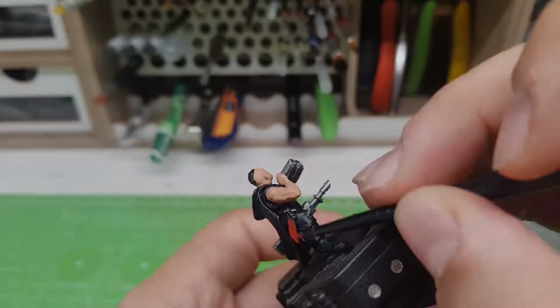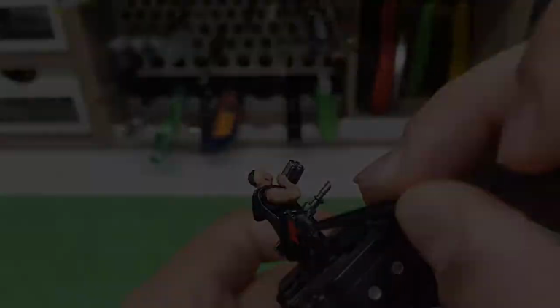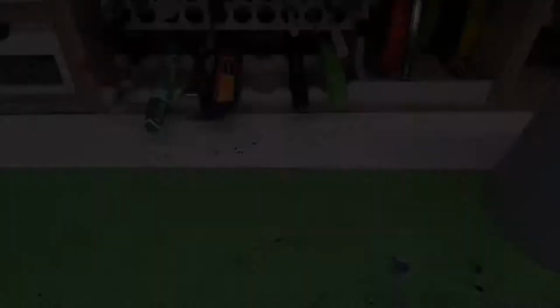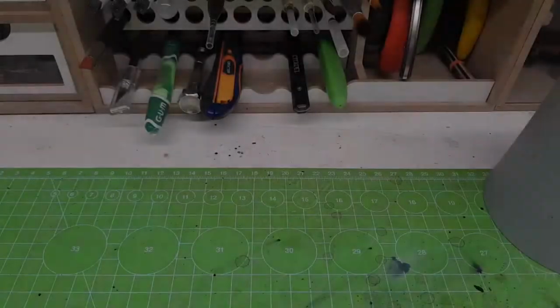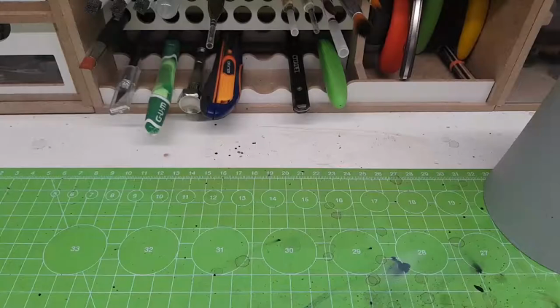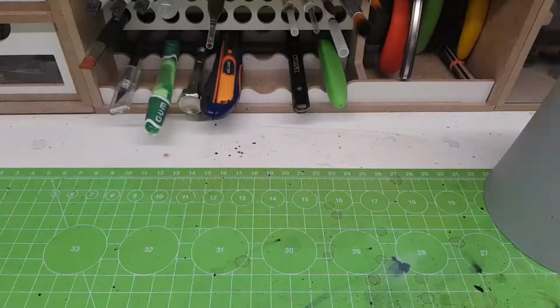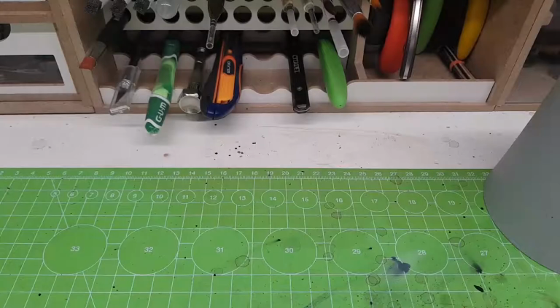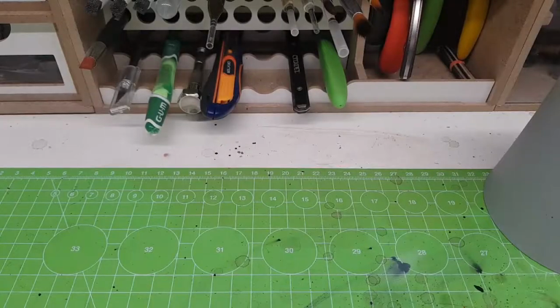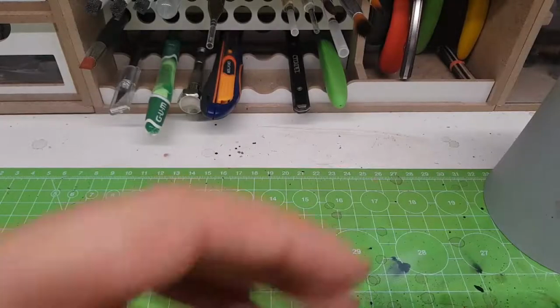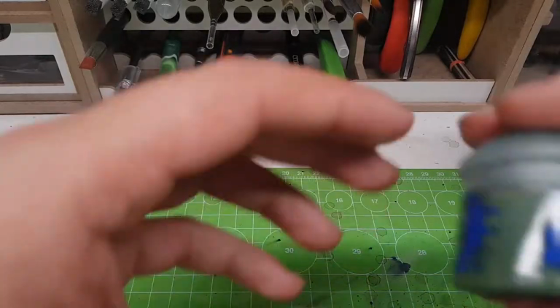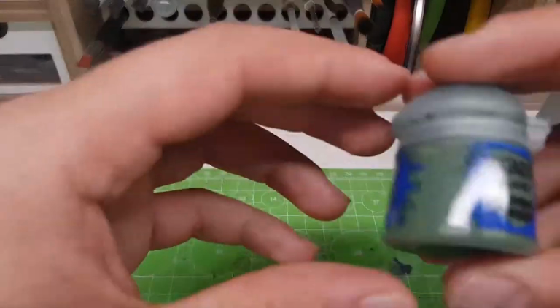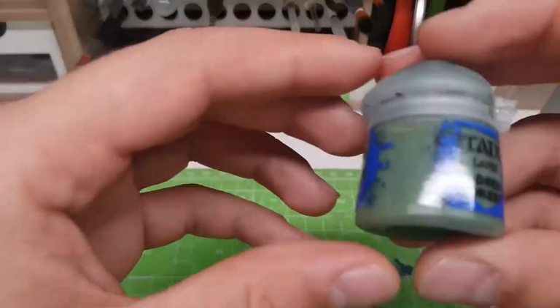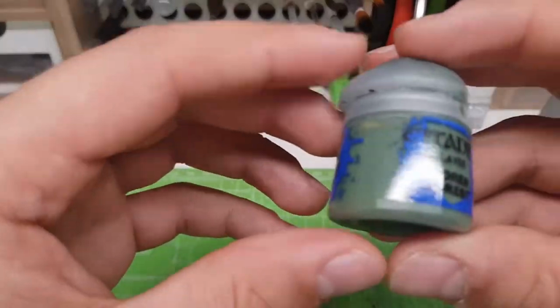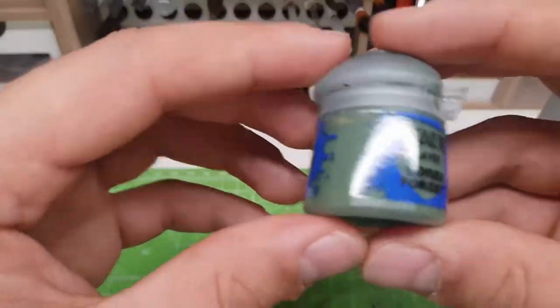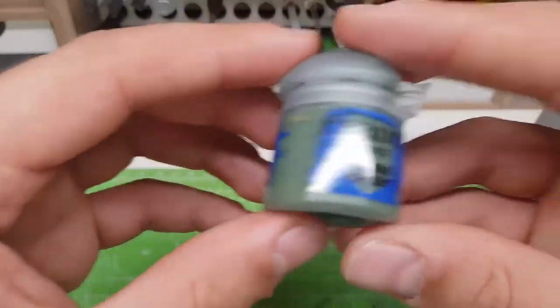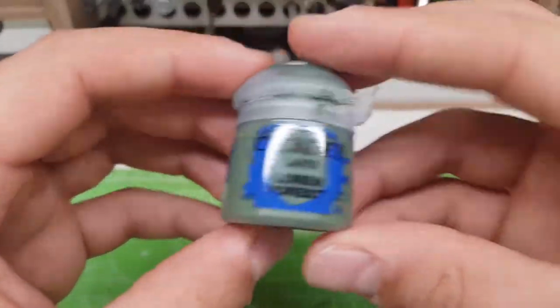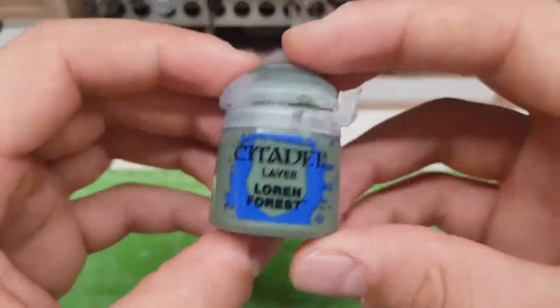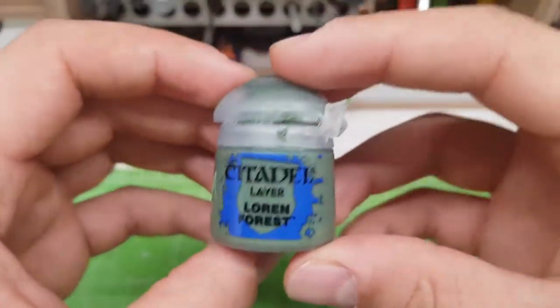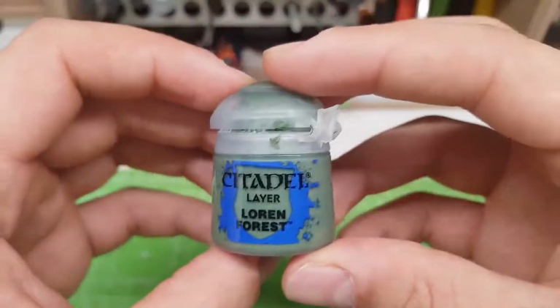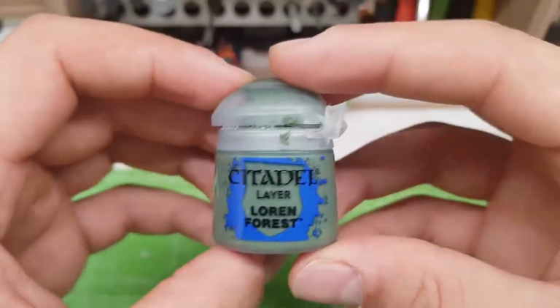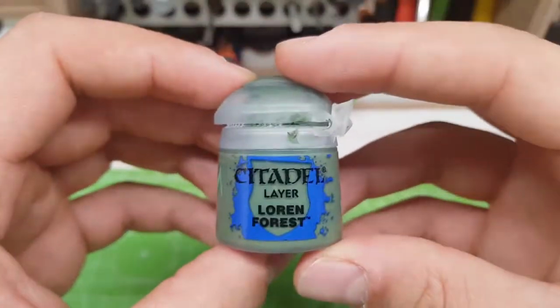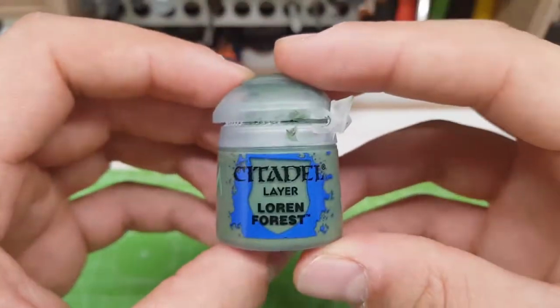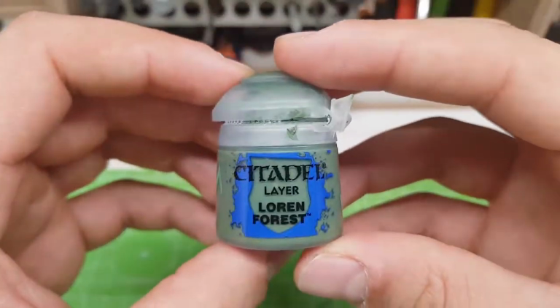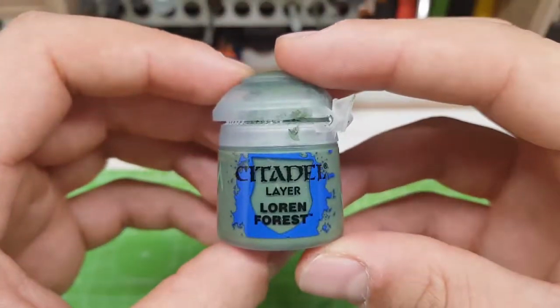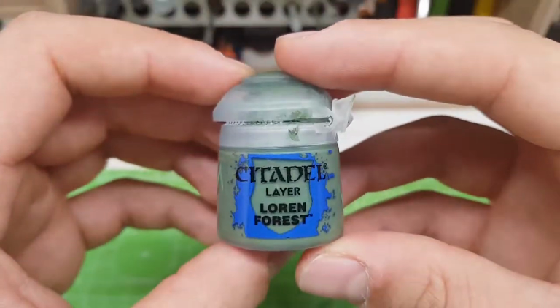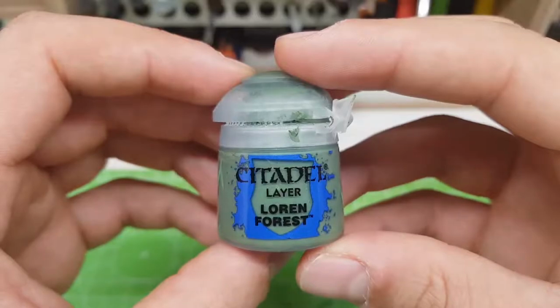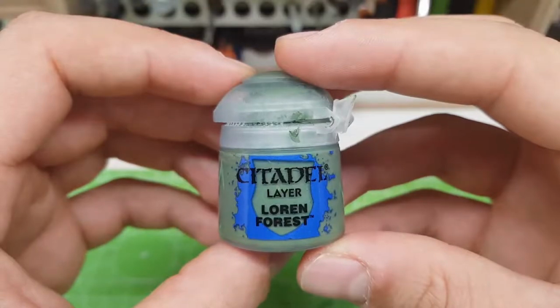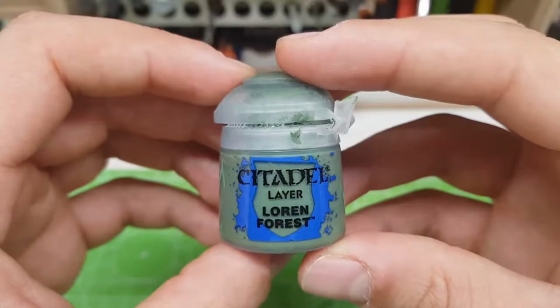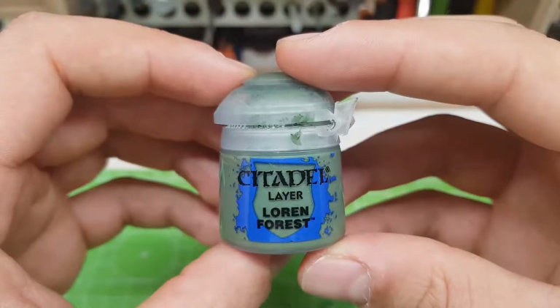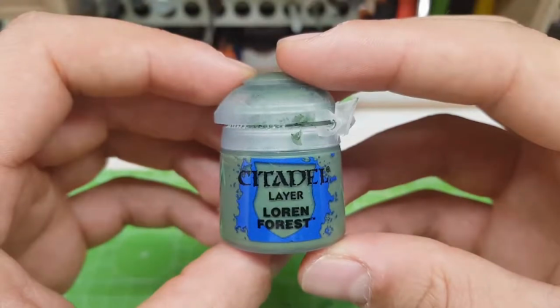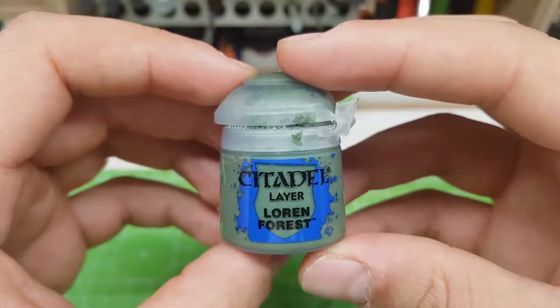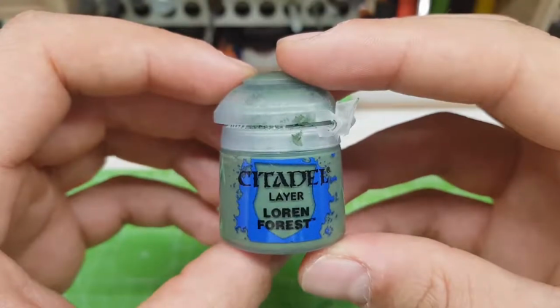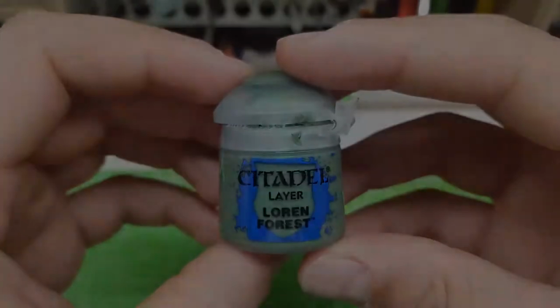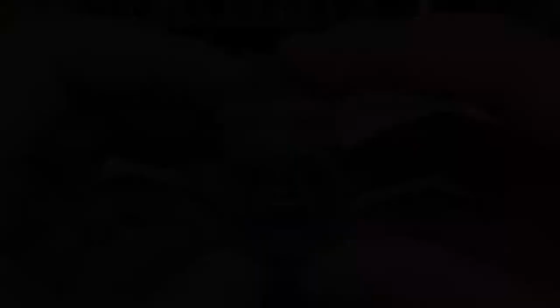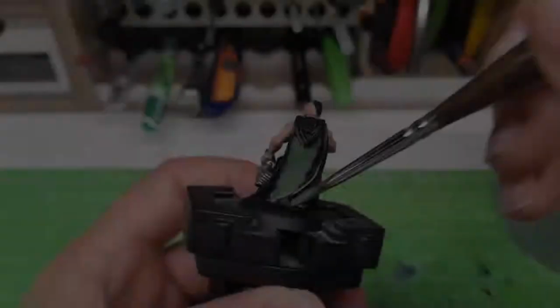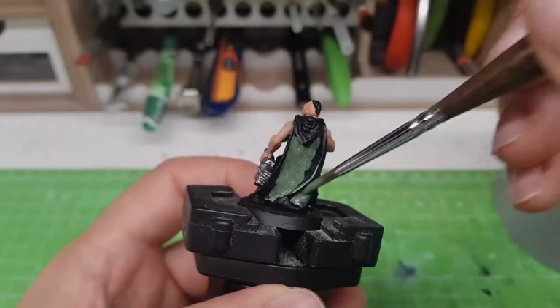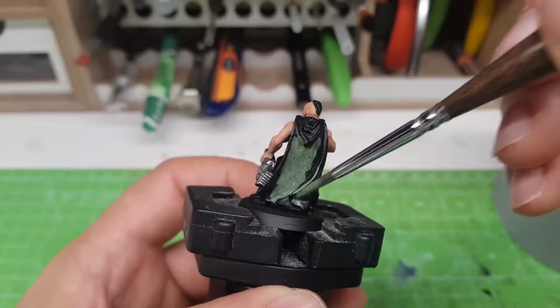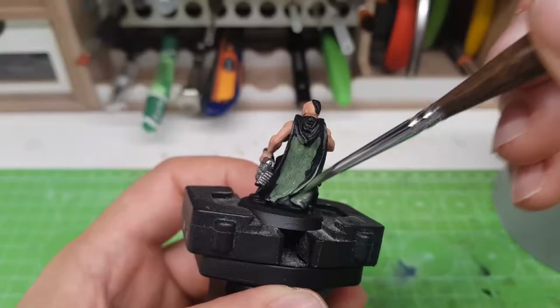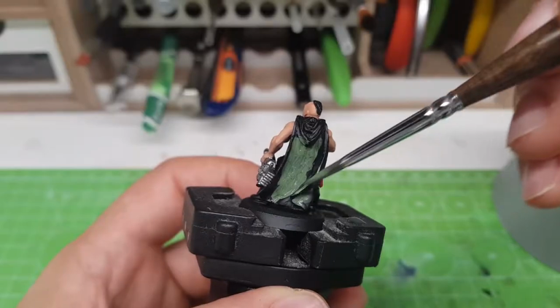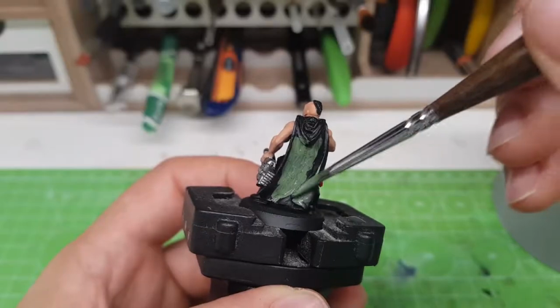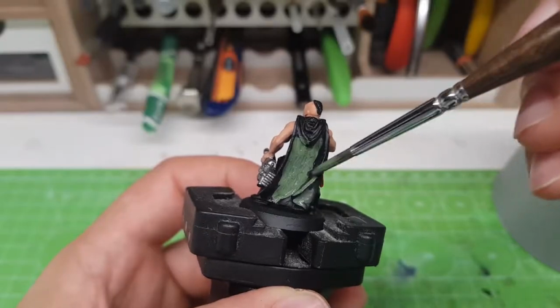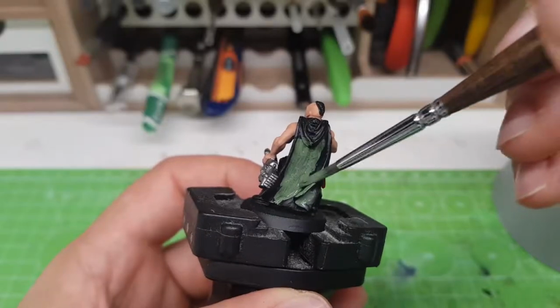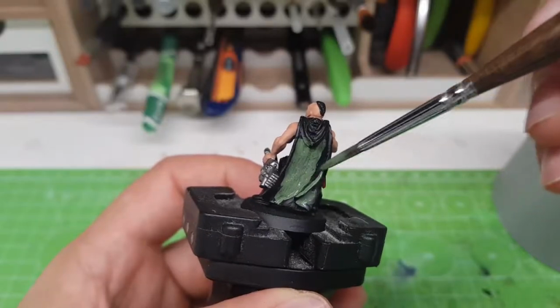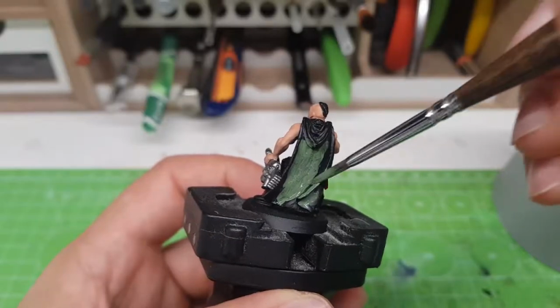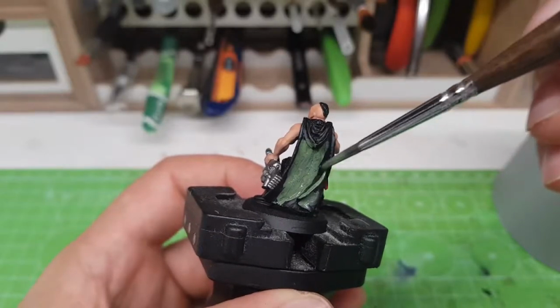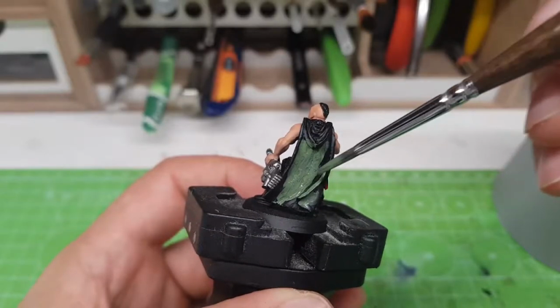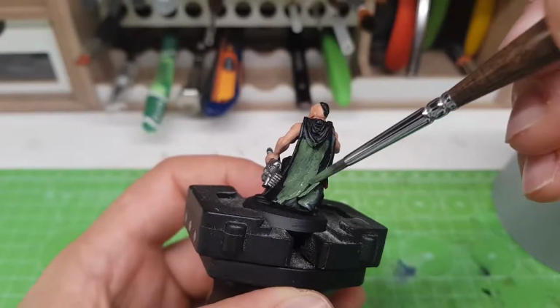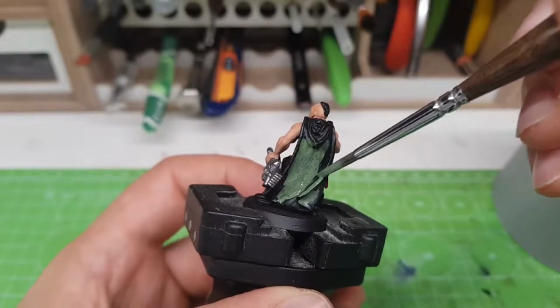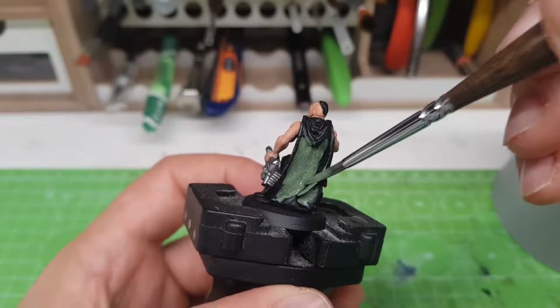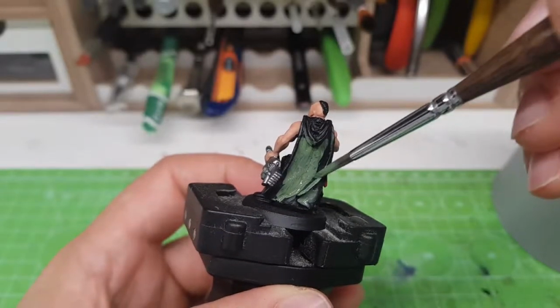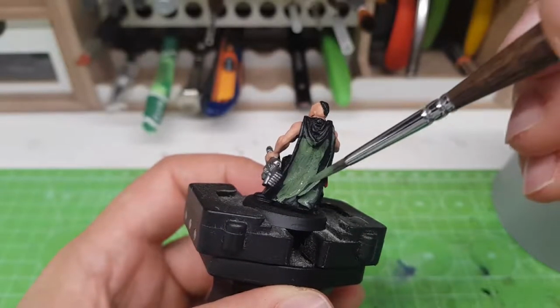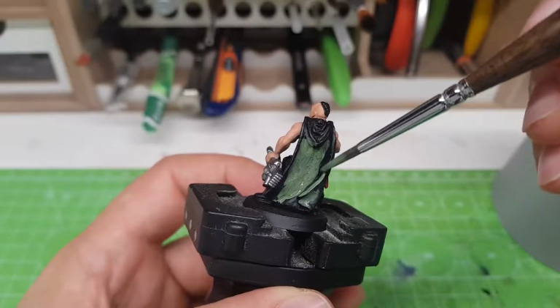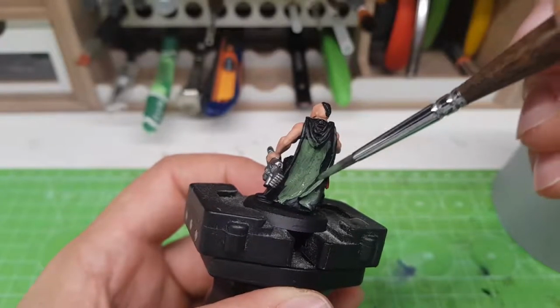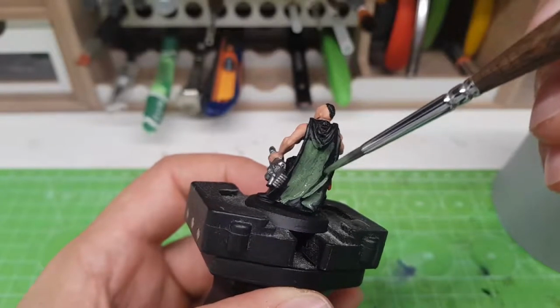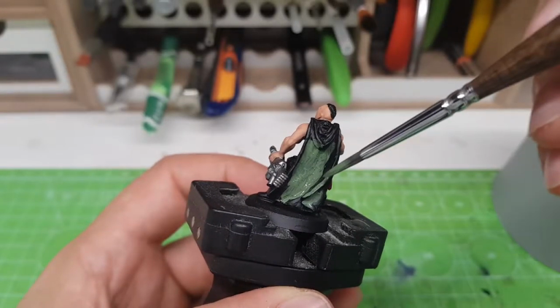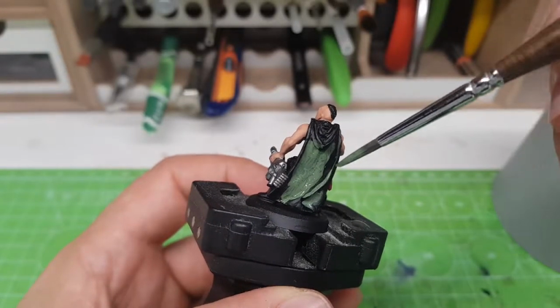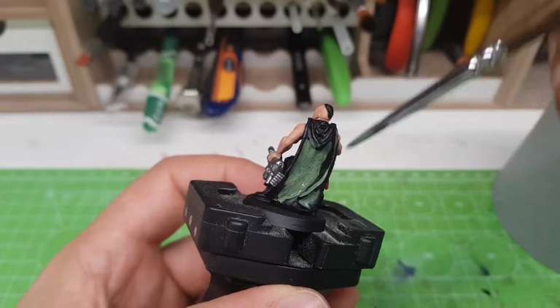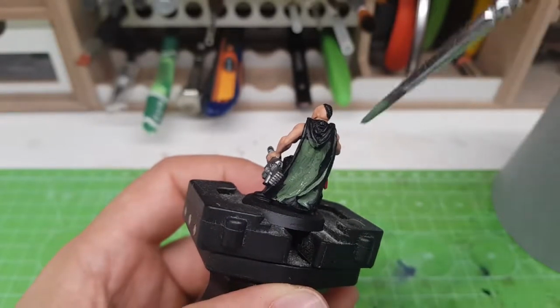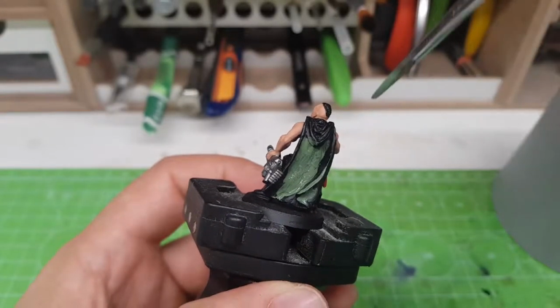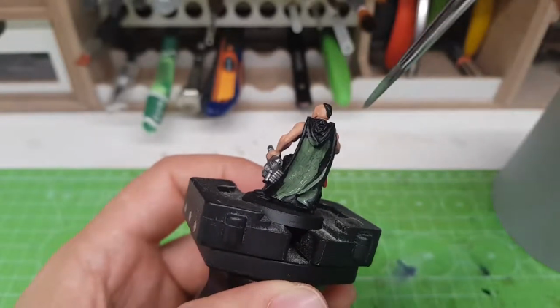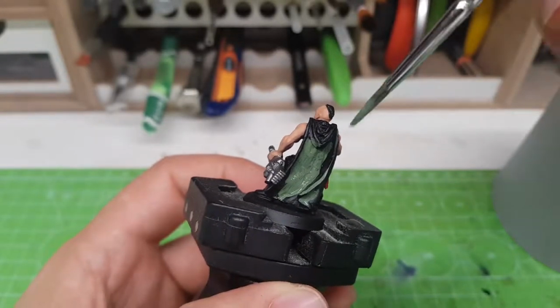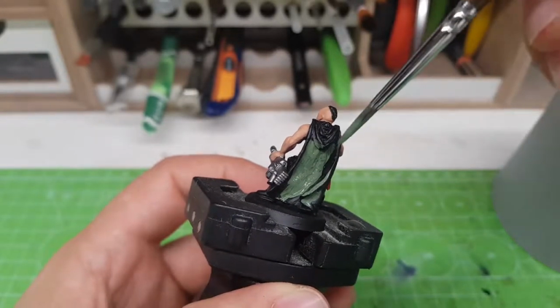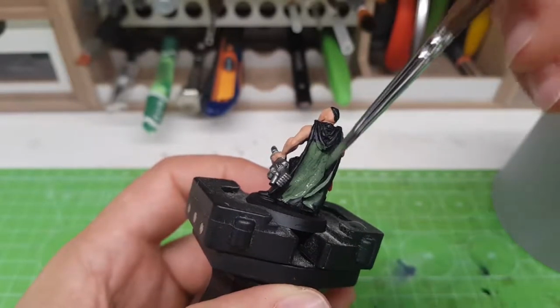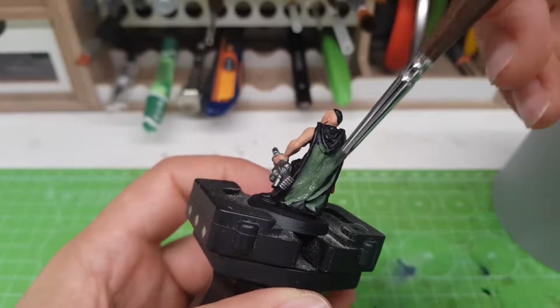And now, the most important characteristic of our Tanit Garzman — the Camo Cloak. Start with the base coat of Lorenc Forest.